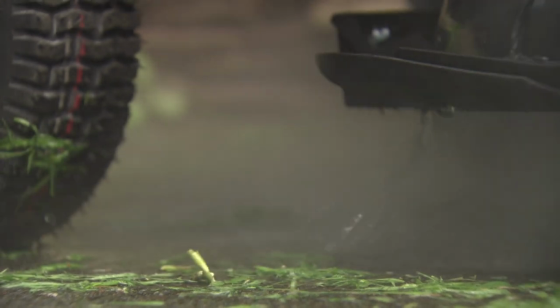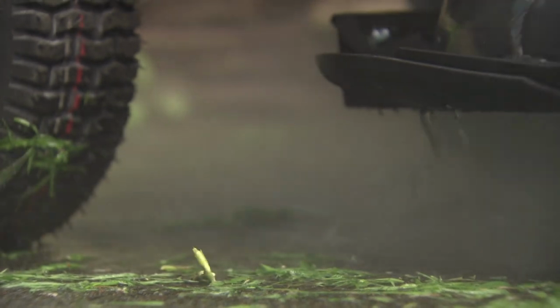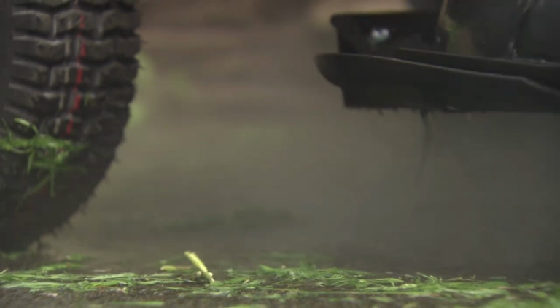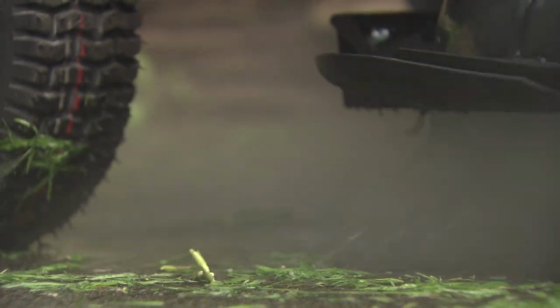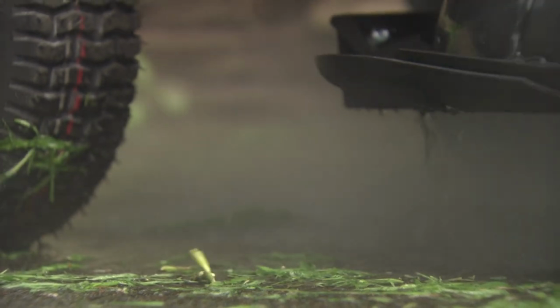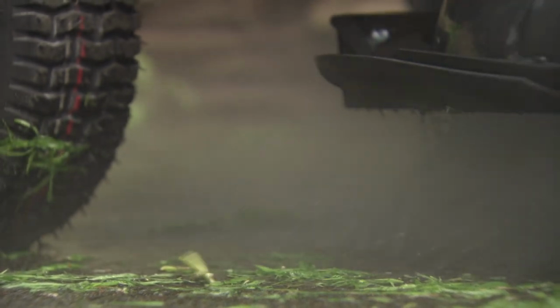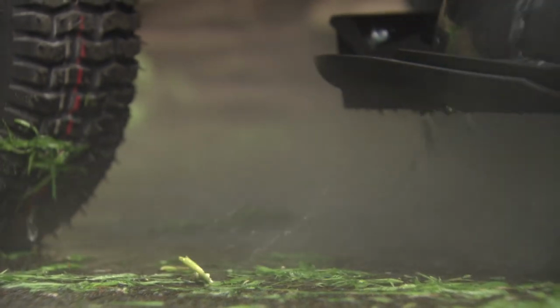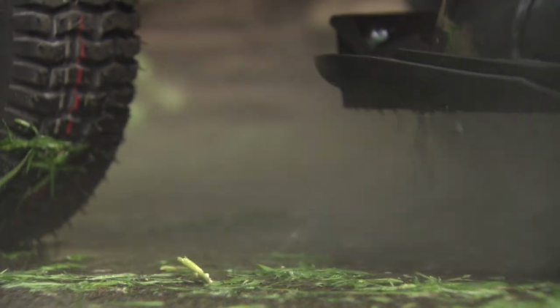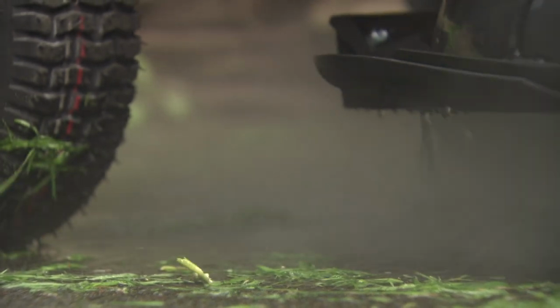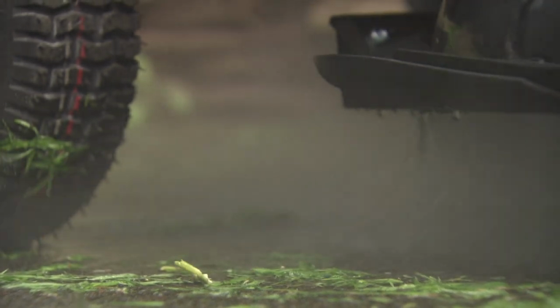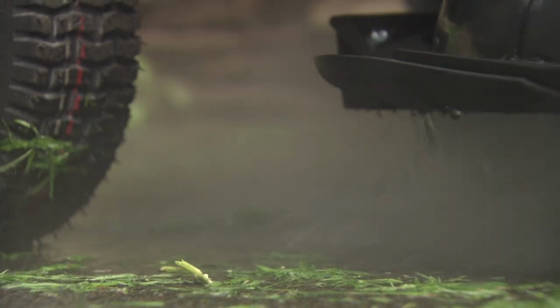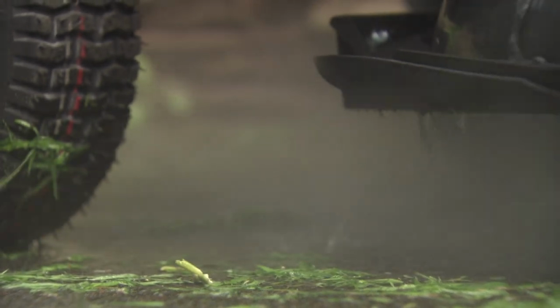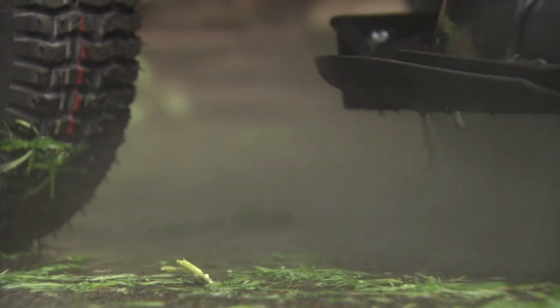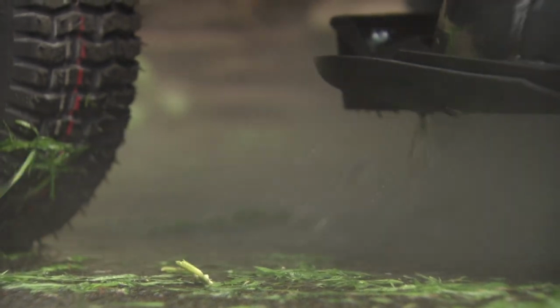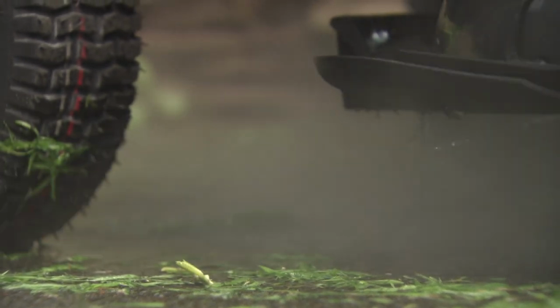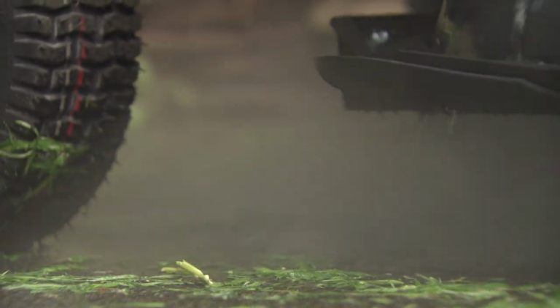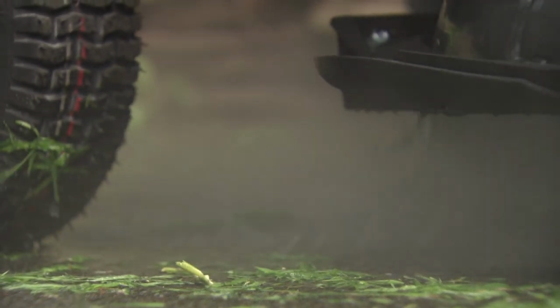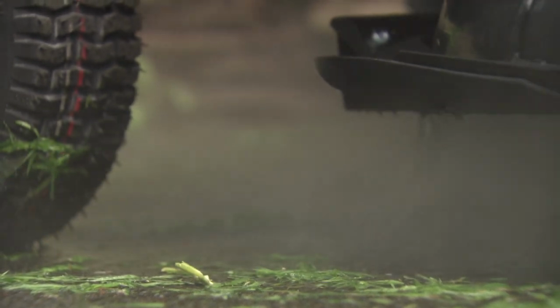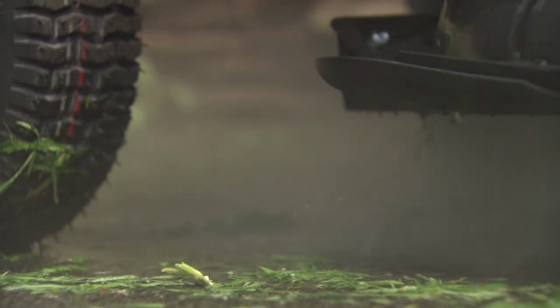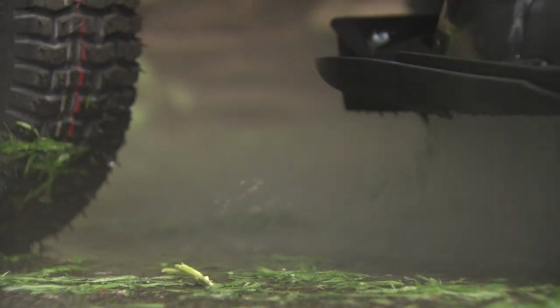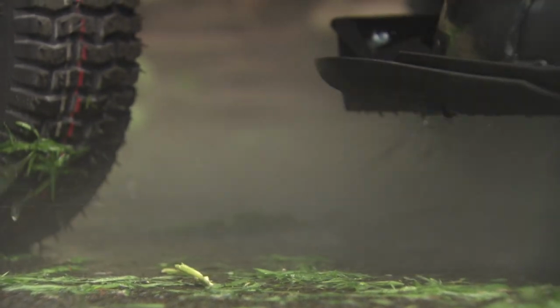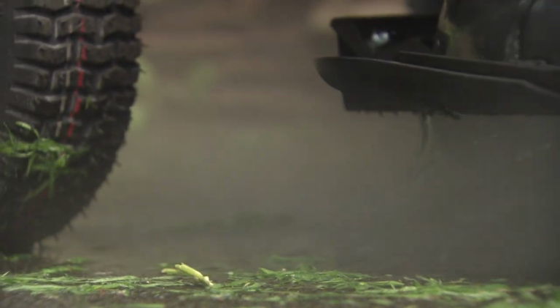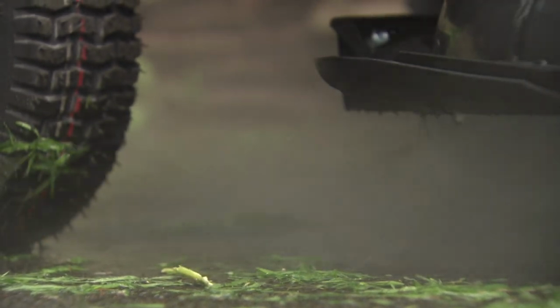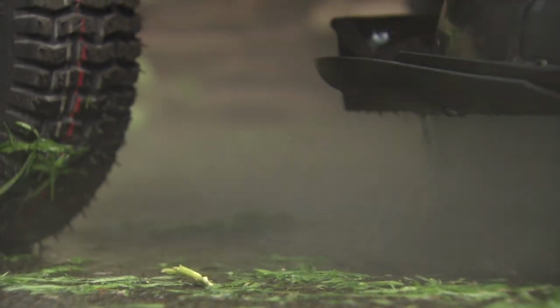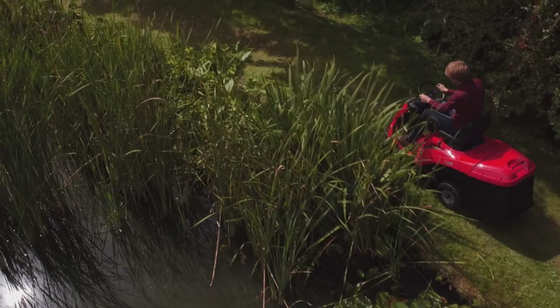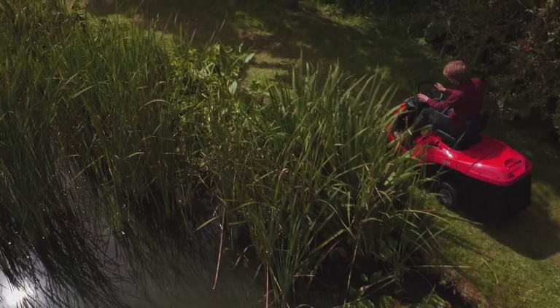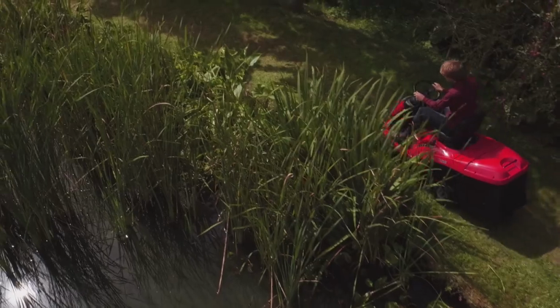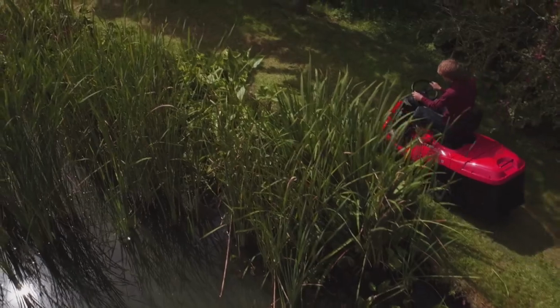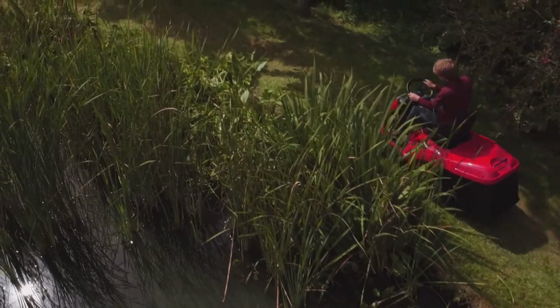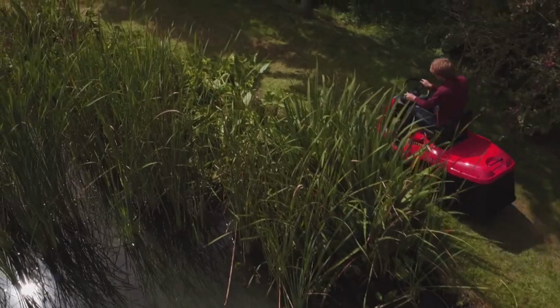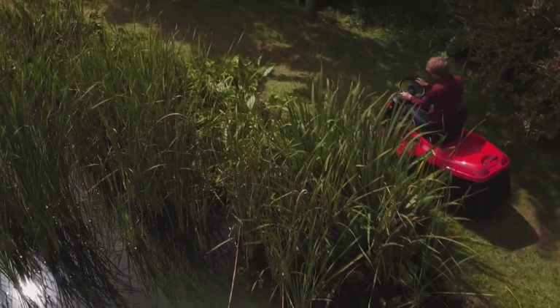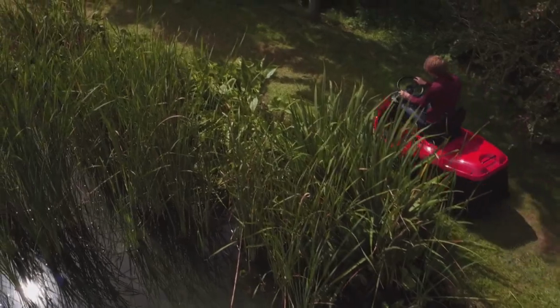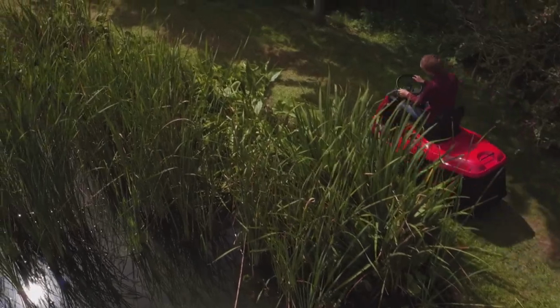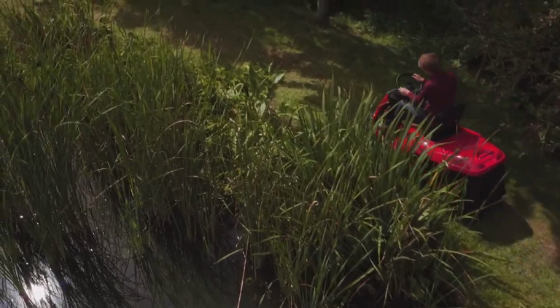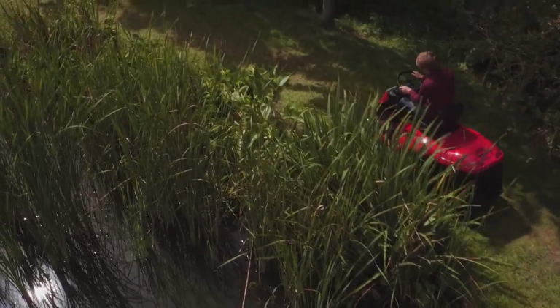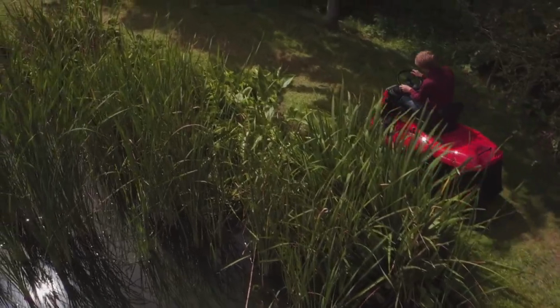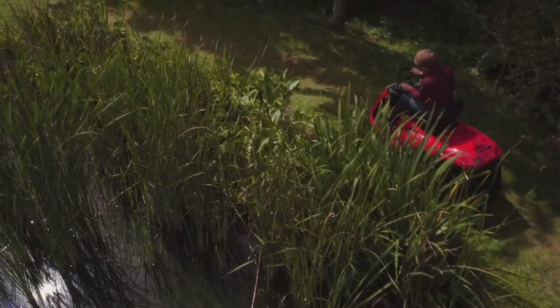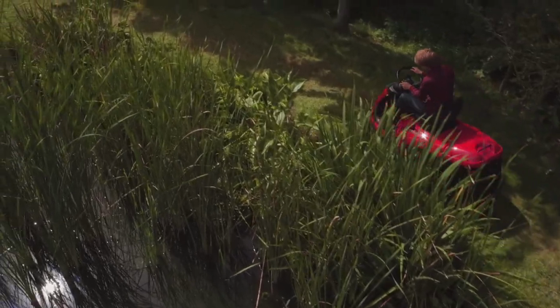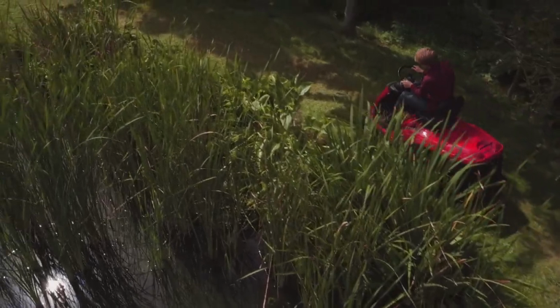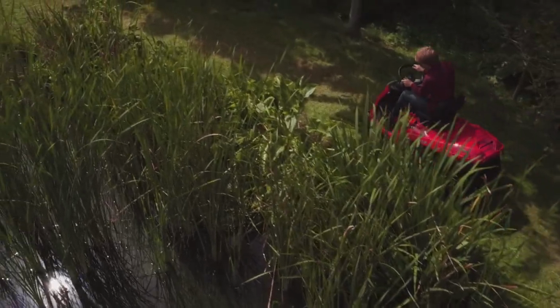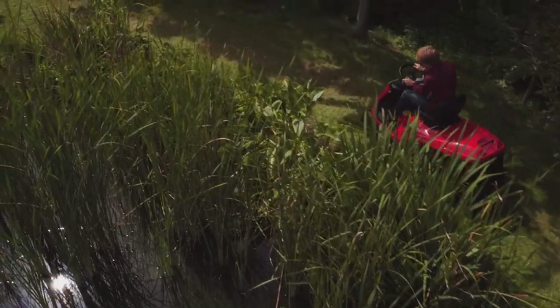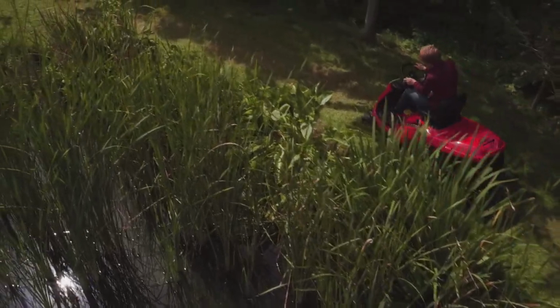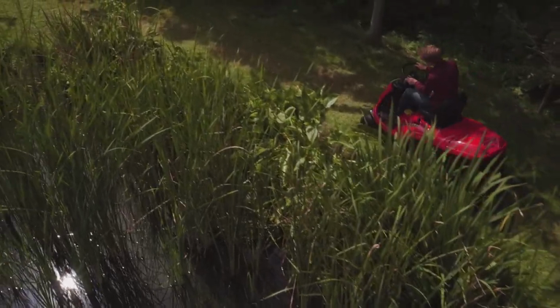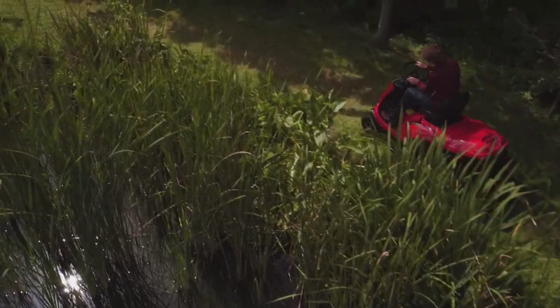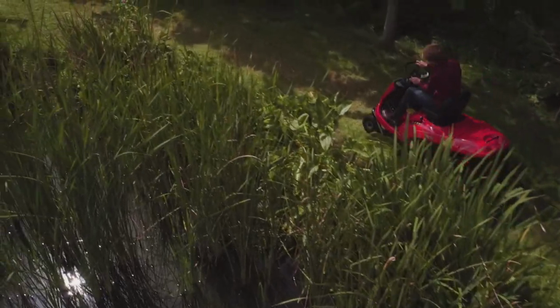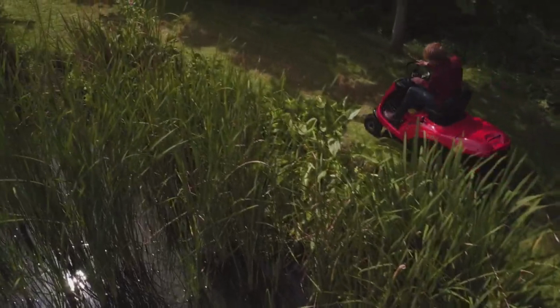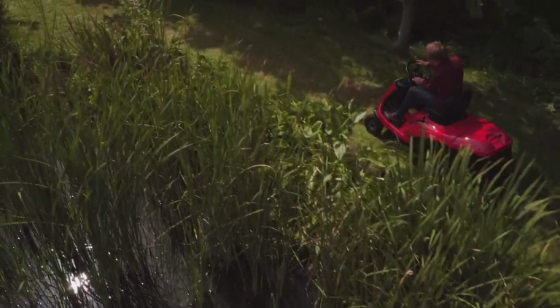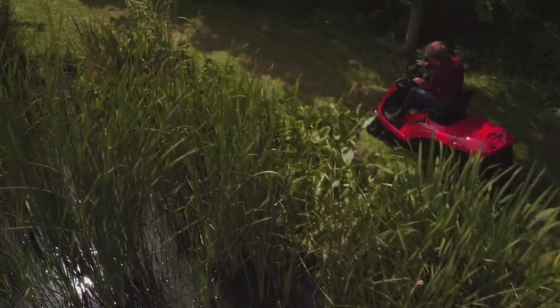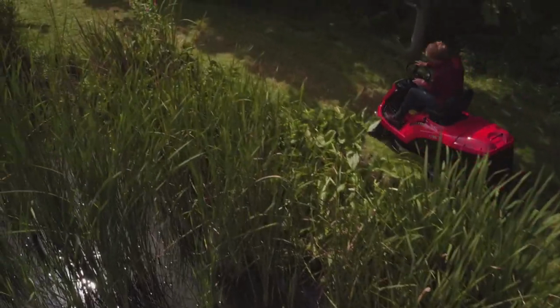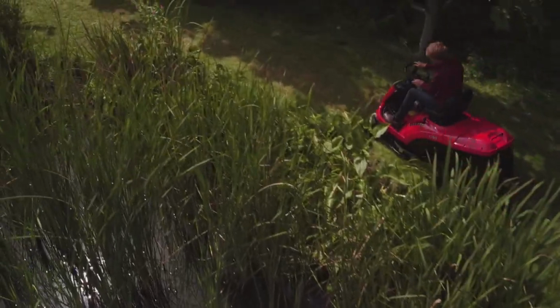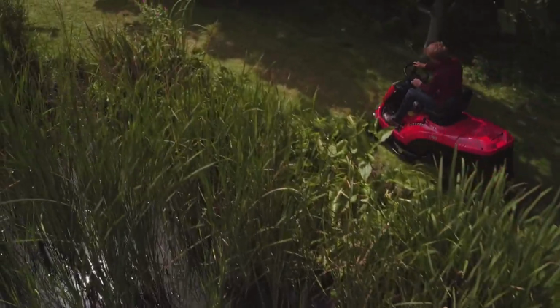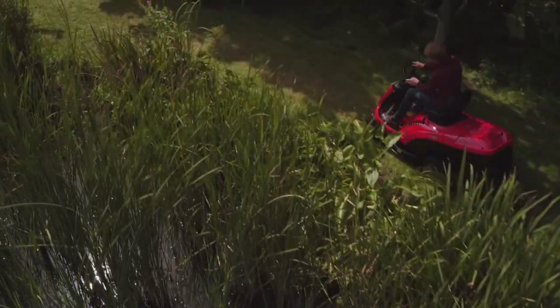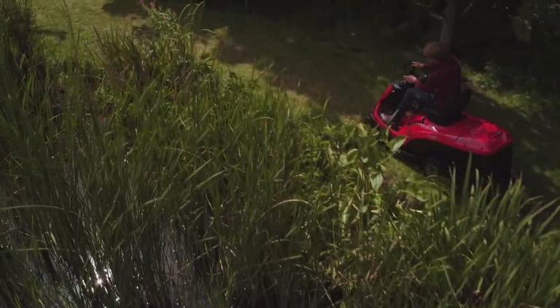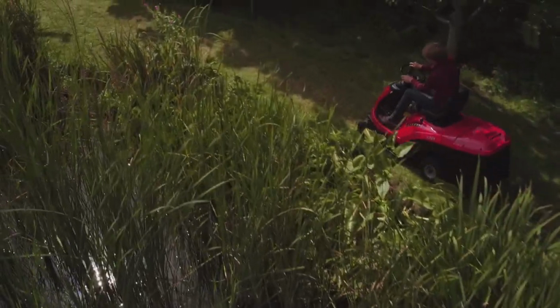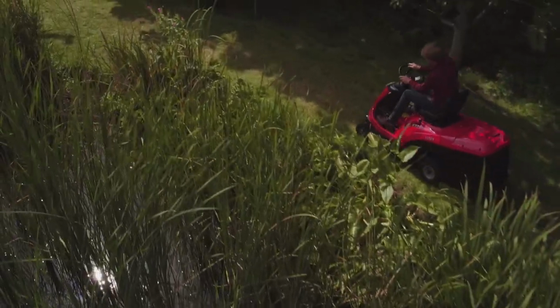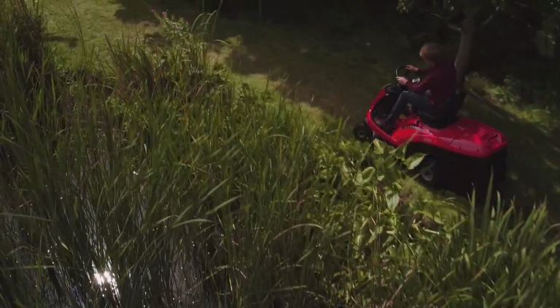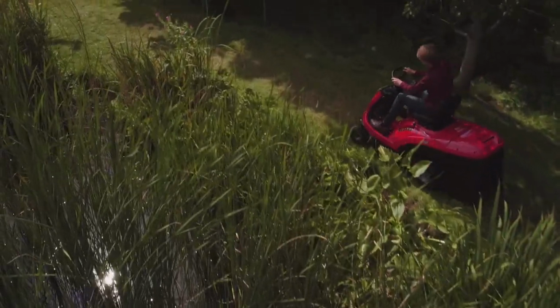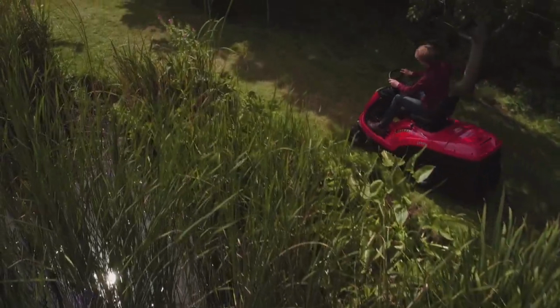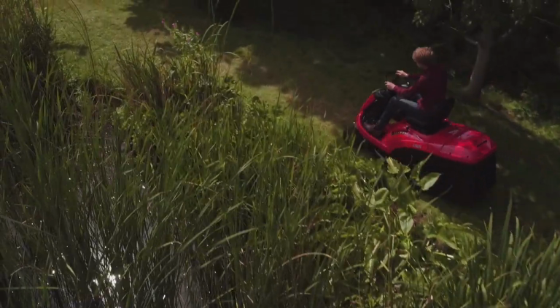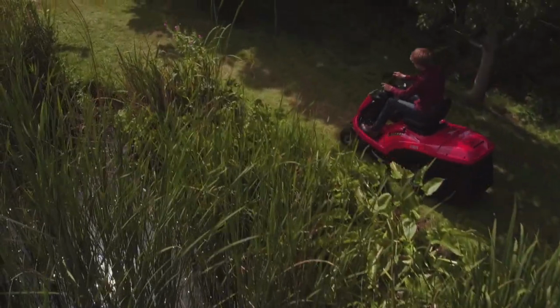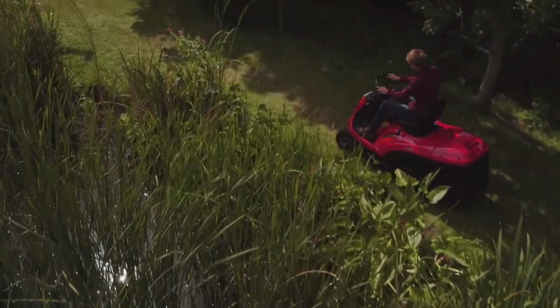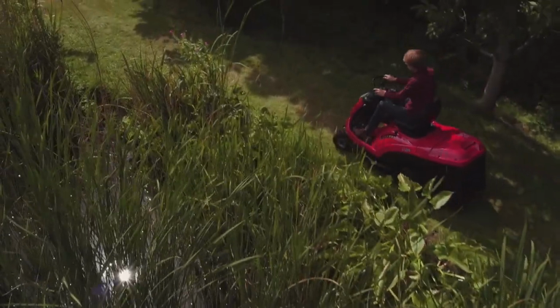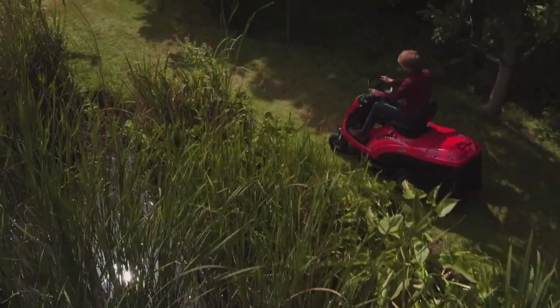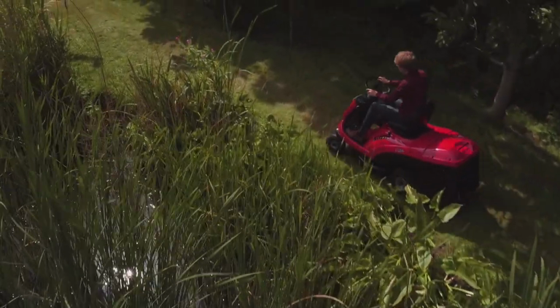Ideal machines for smaller gardens, these Mountfield lawn riders combine build quality with ease of use.